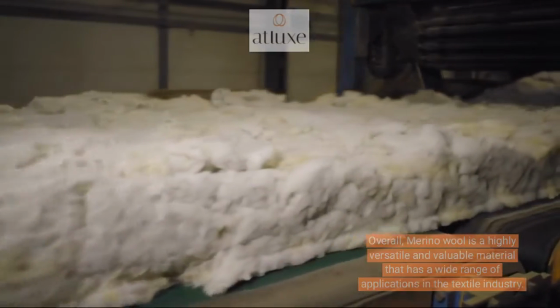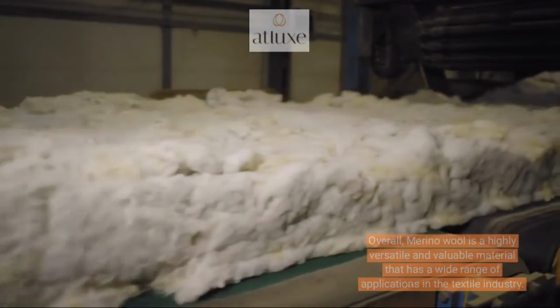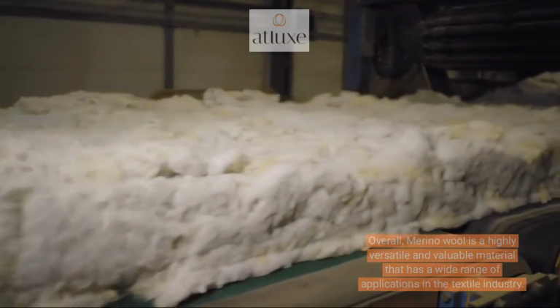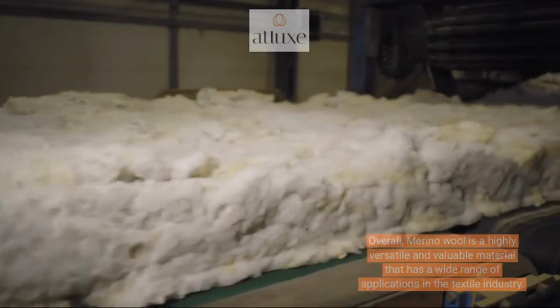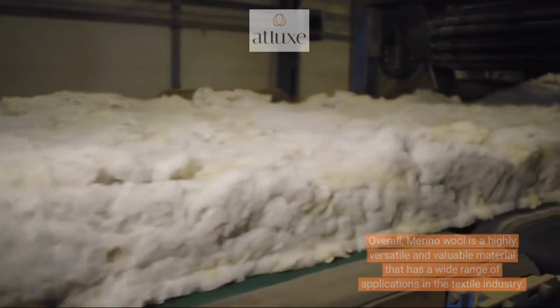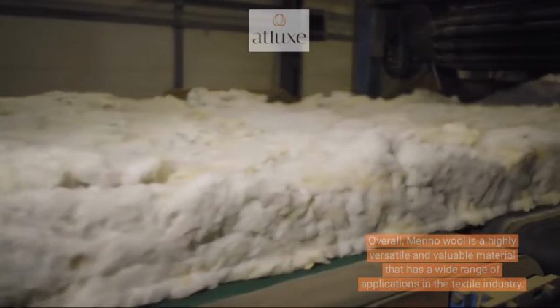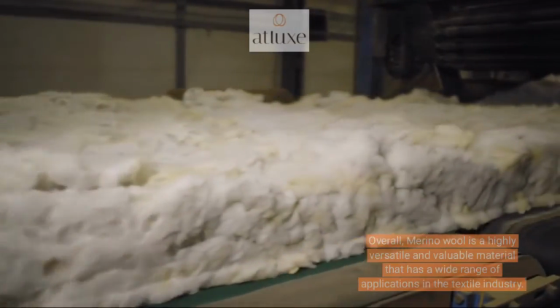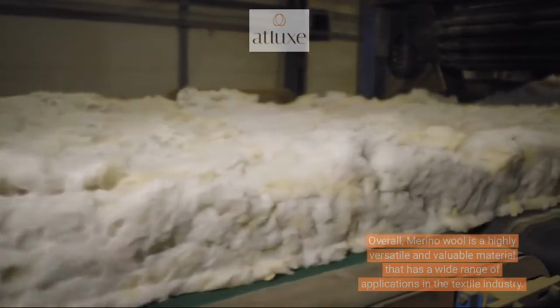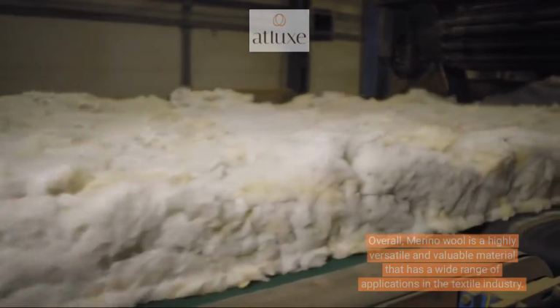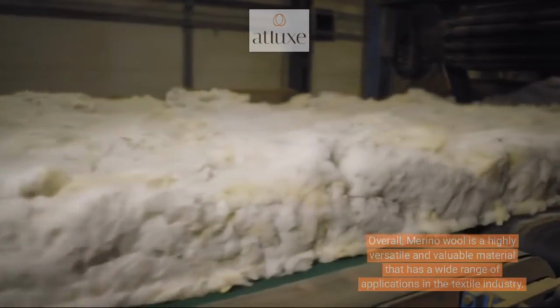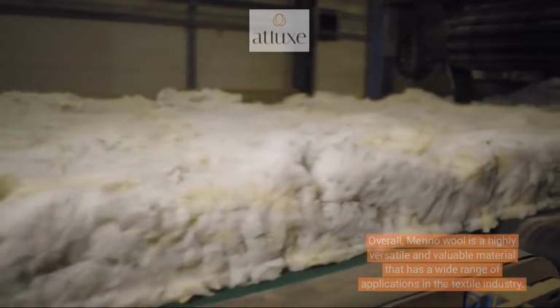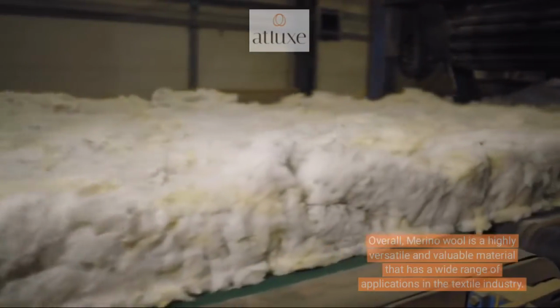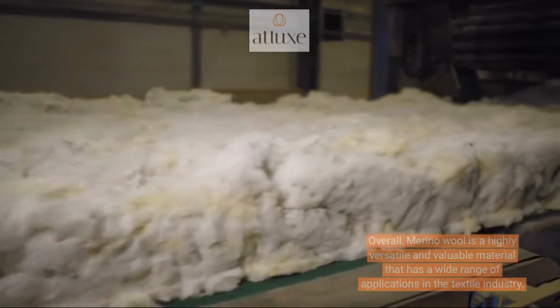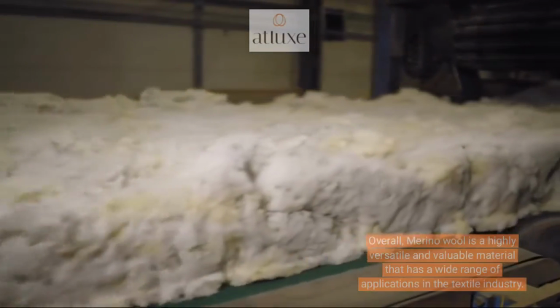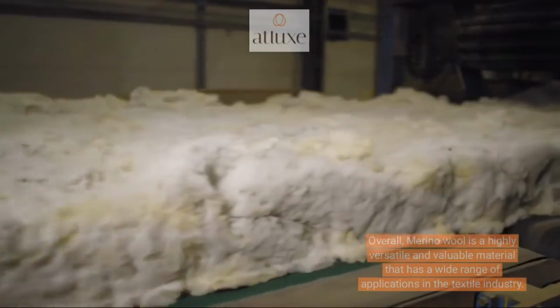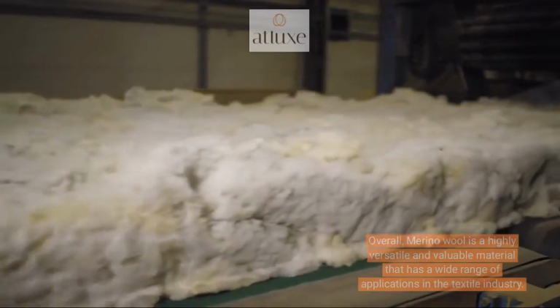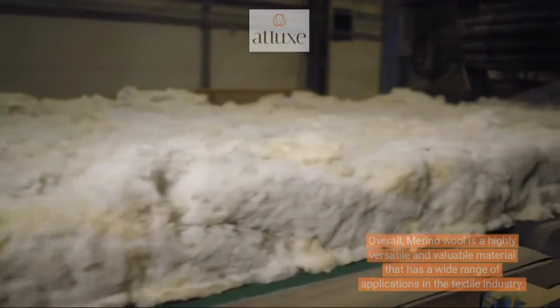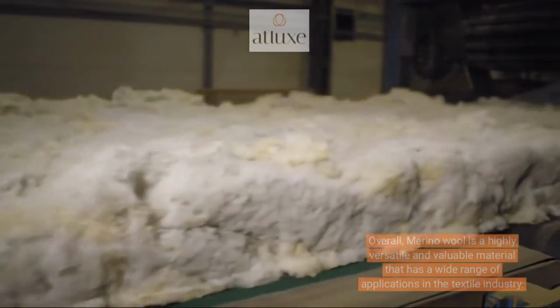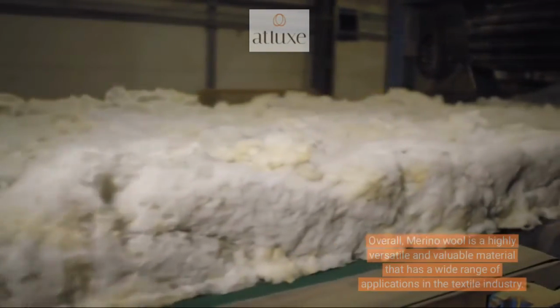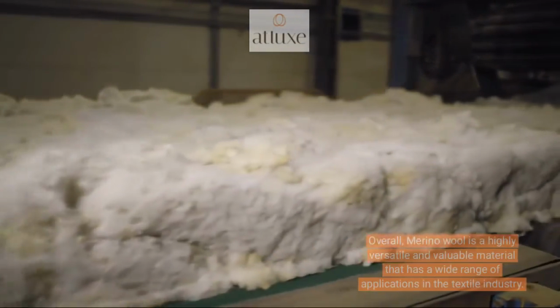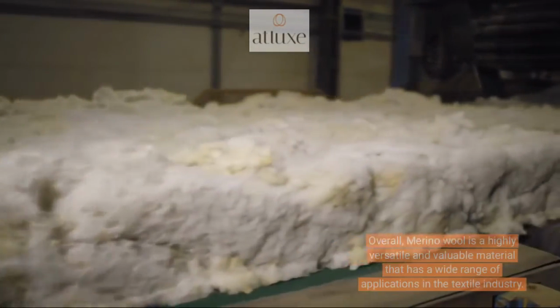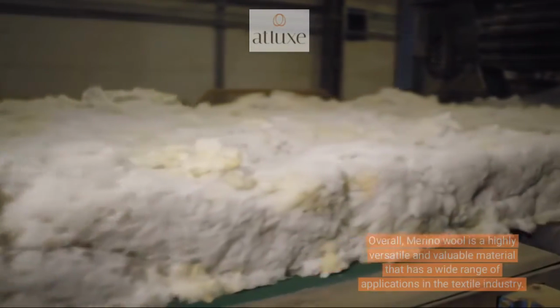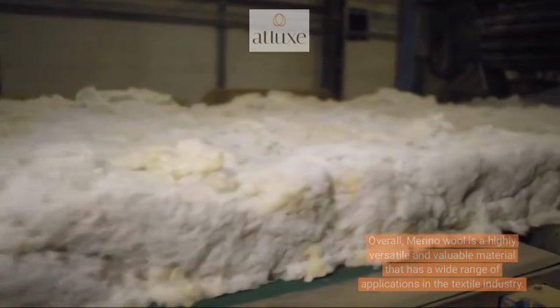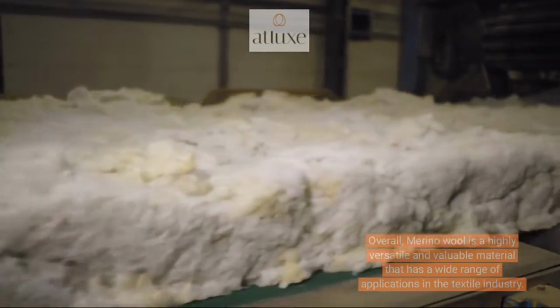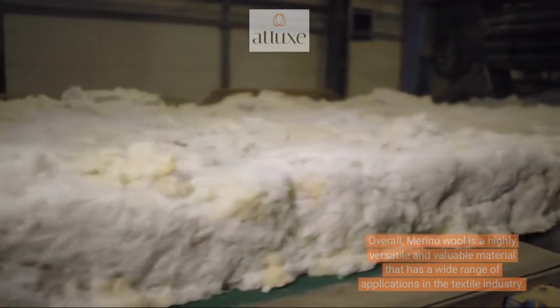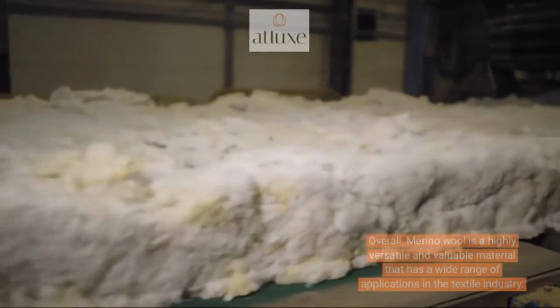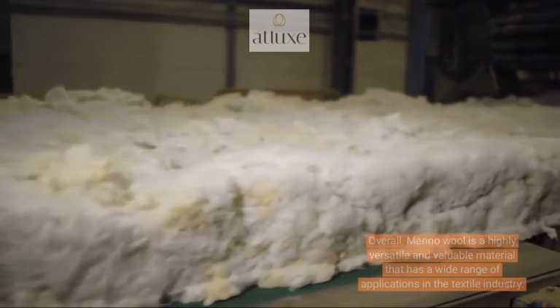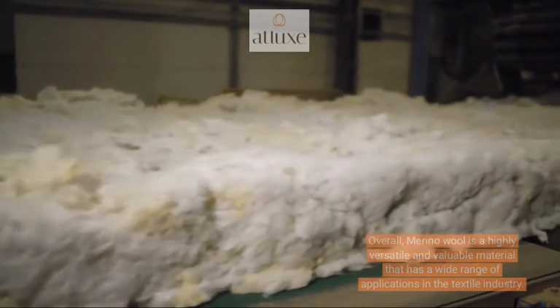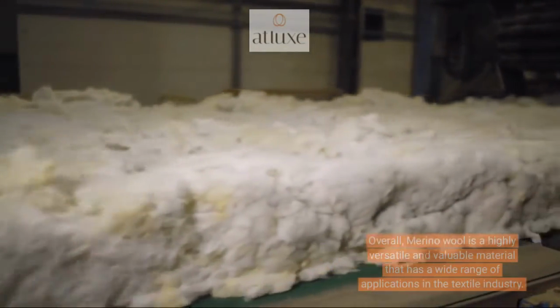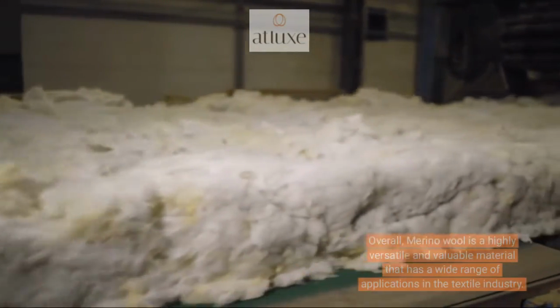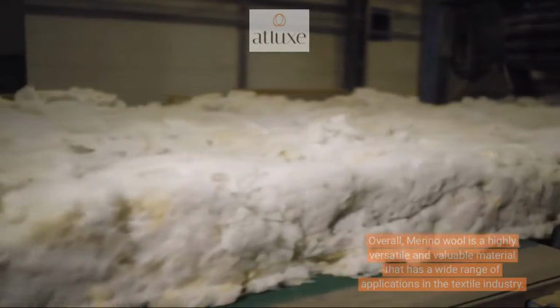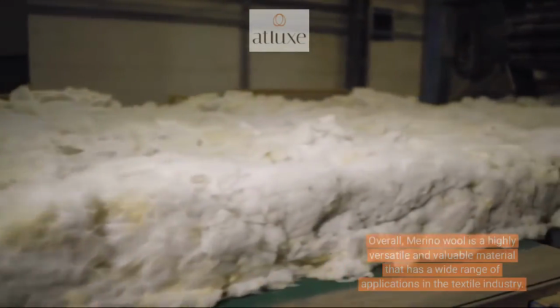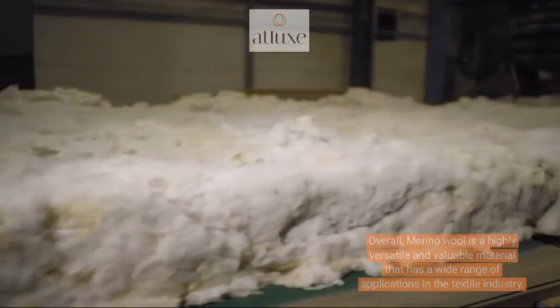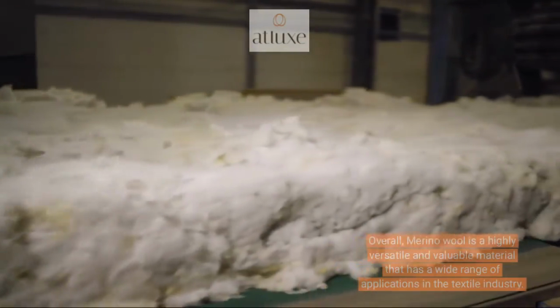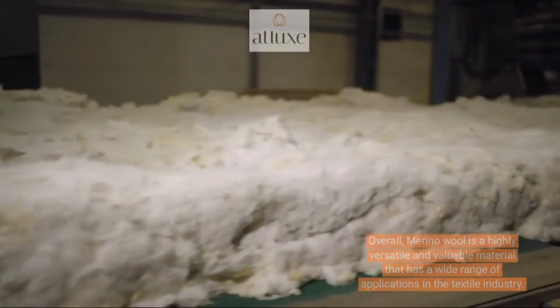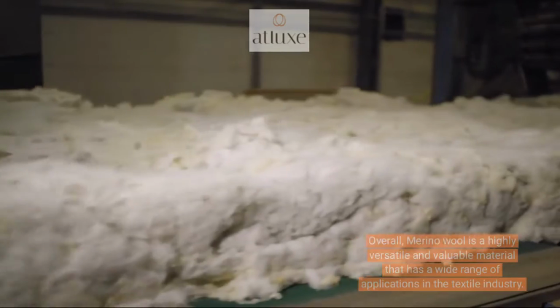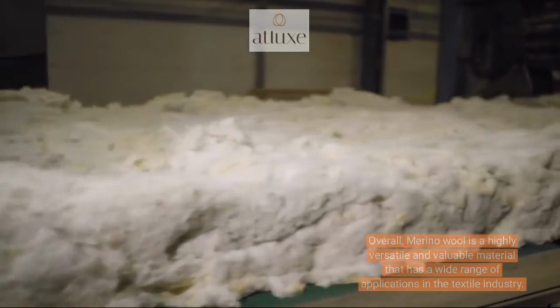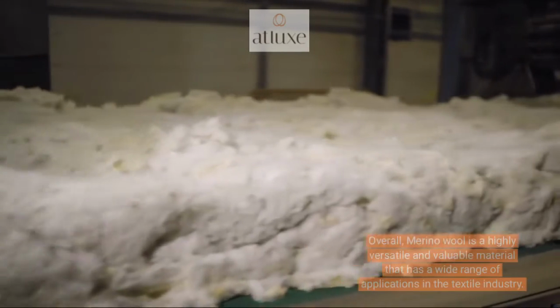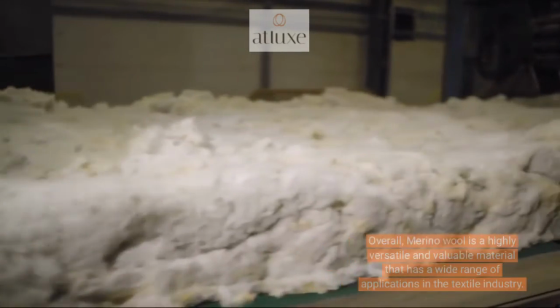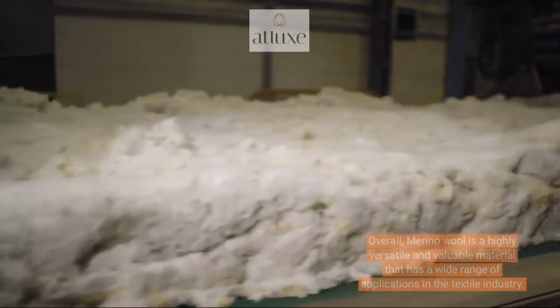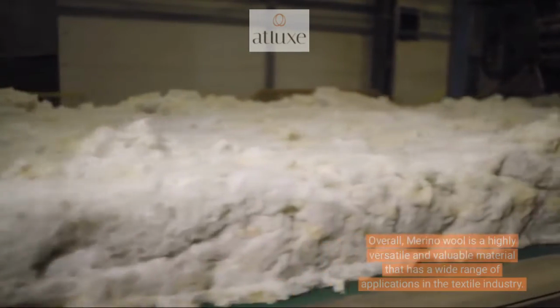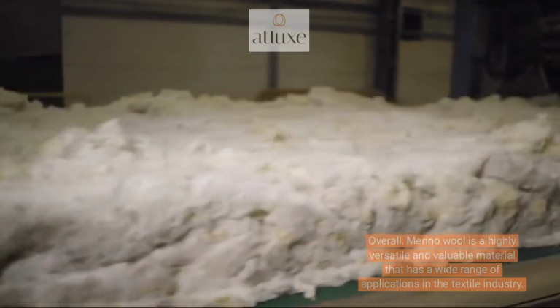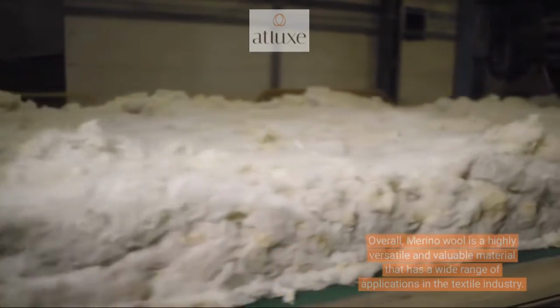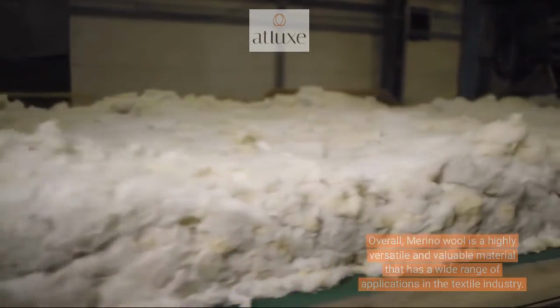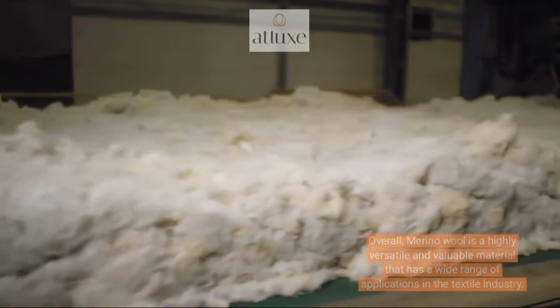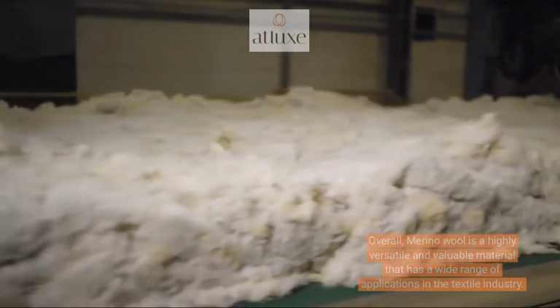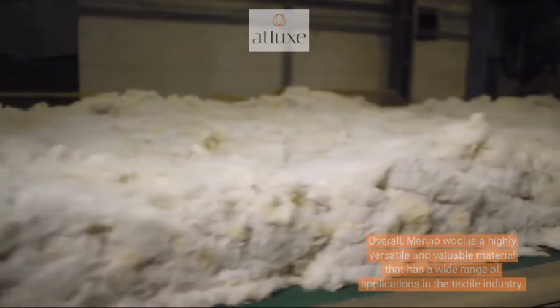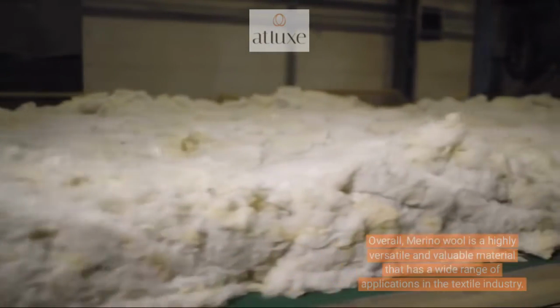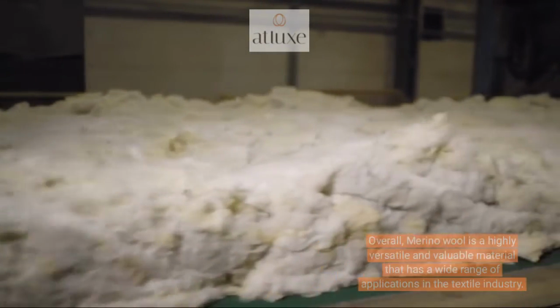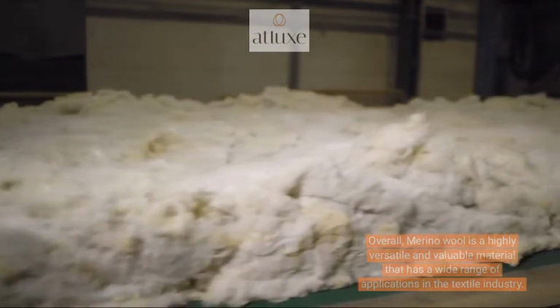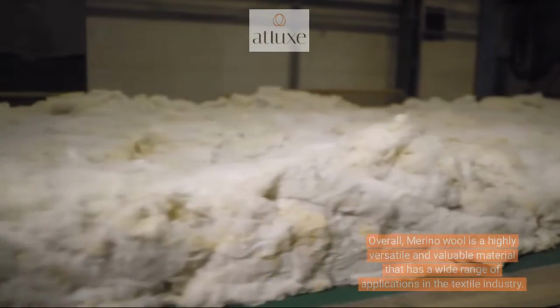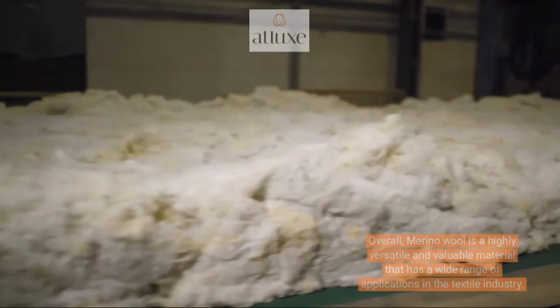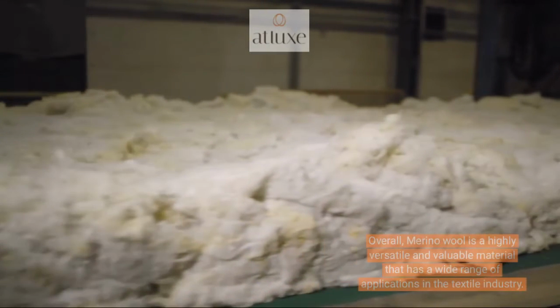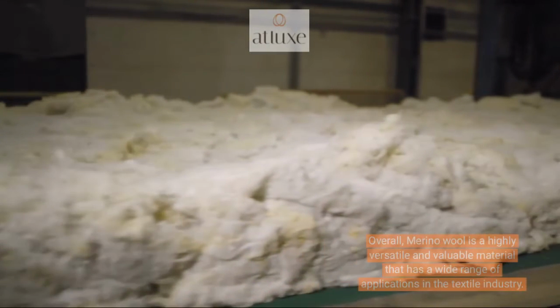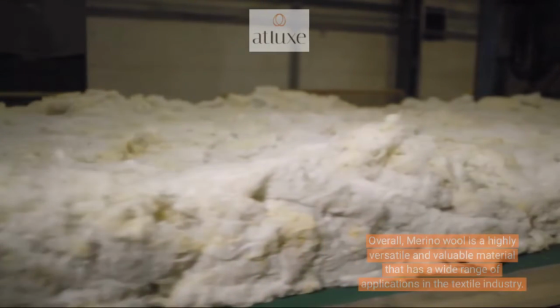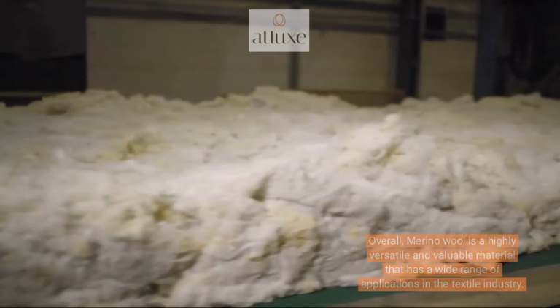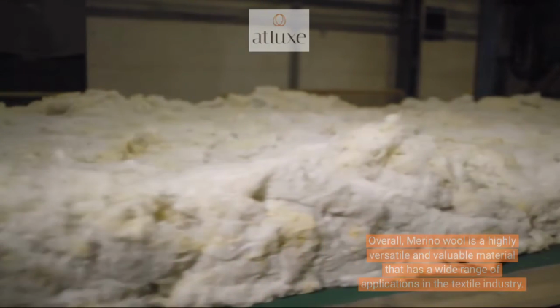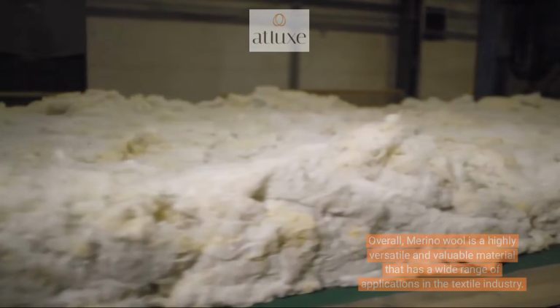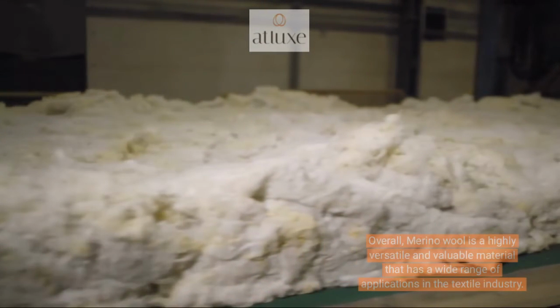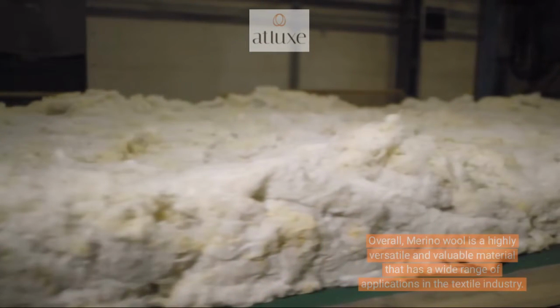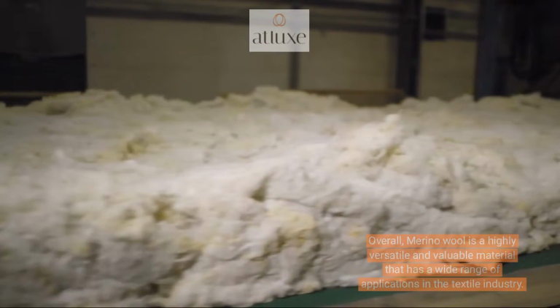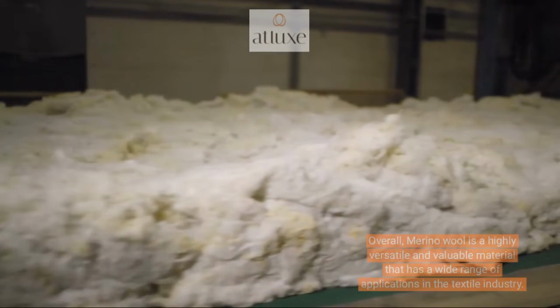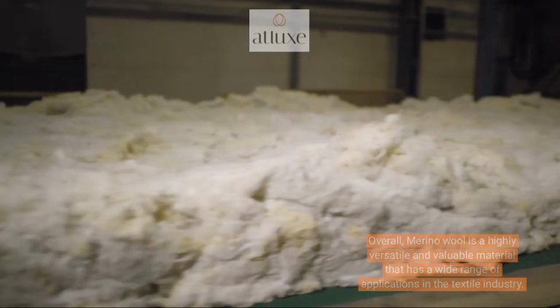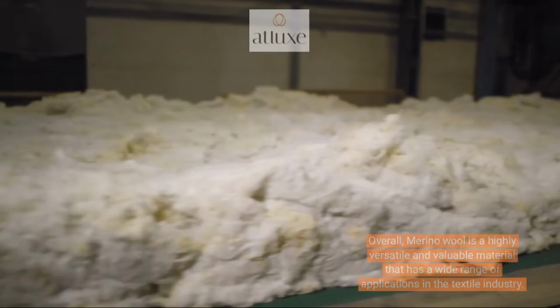Overall, merino wool is a highly versatile and valuable material that has a wide range of applications in the textile industry.